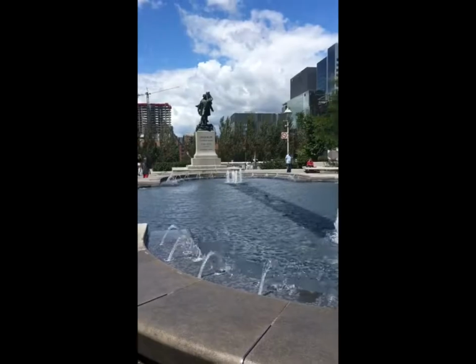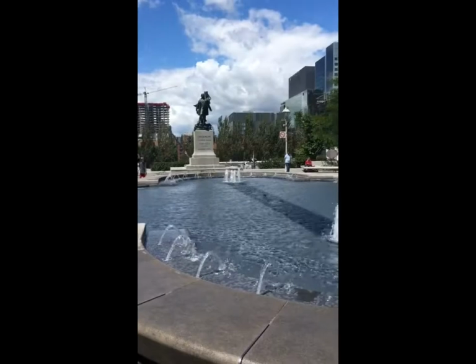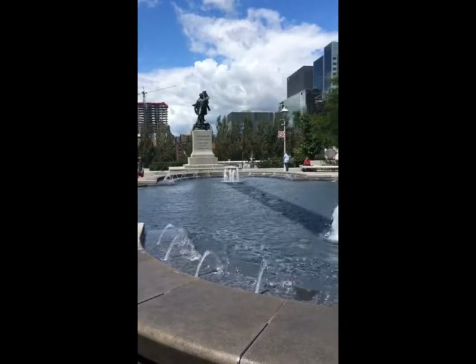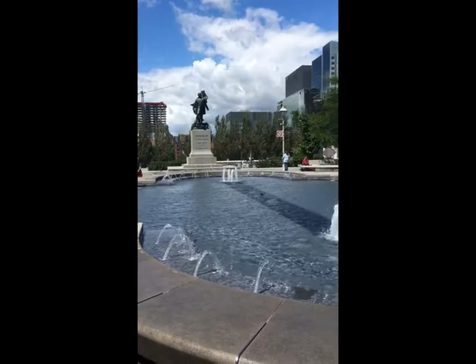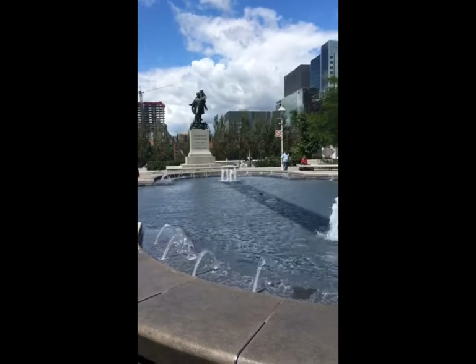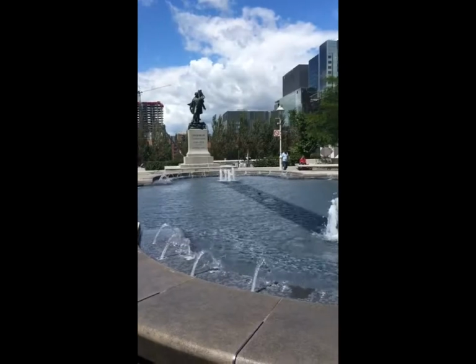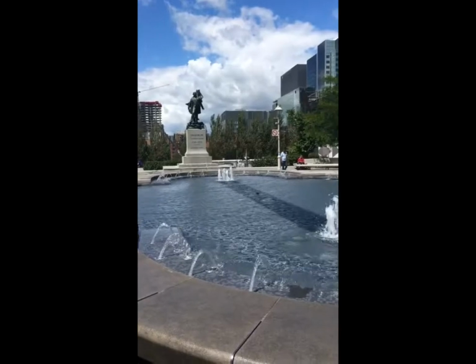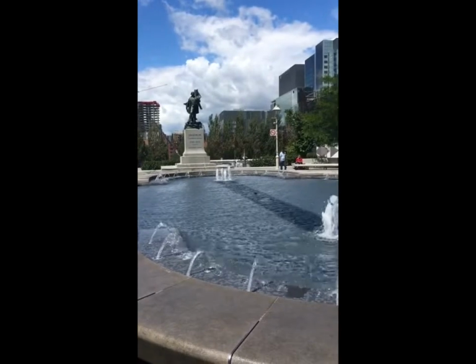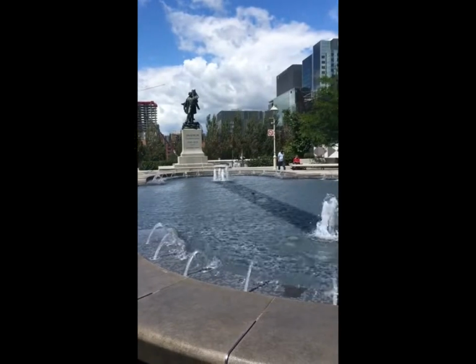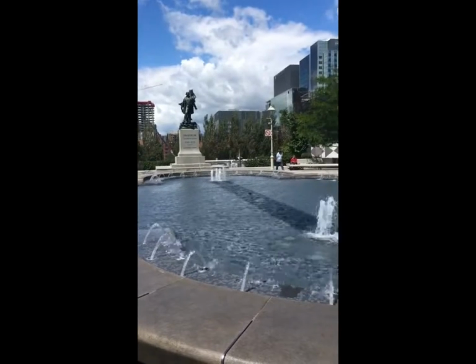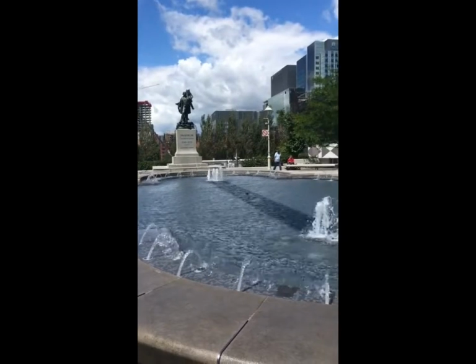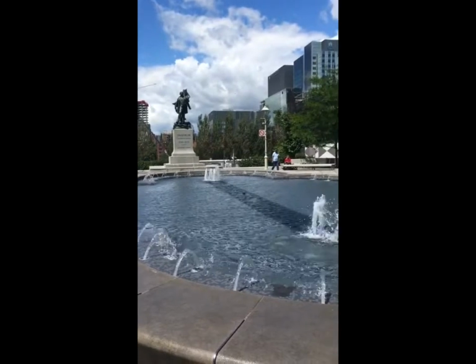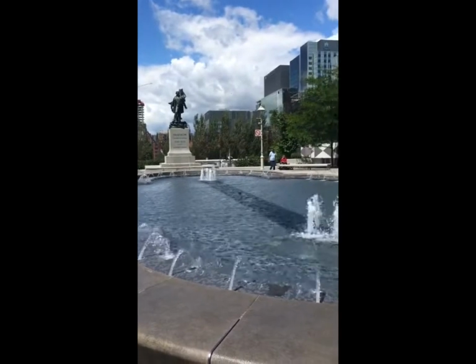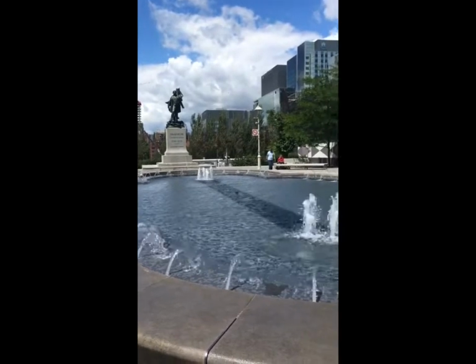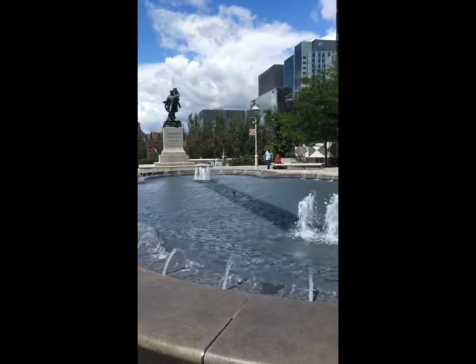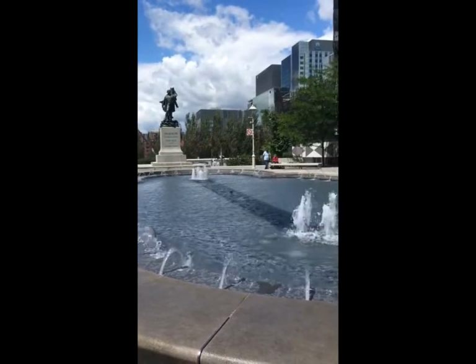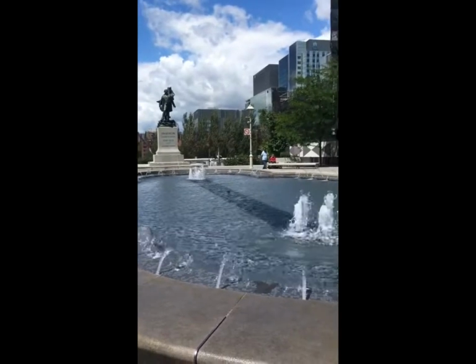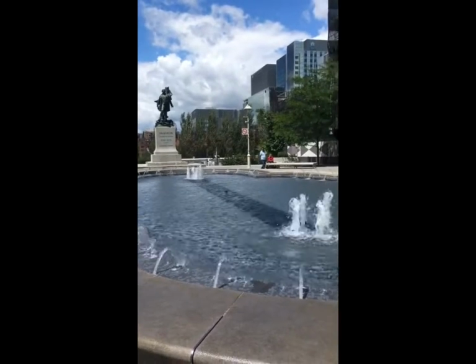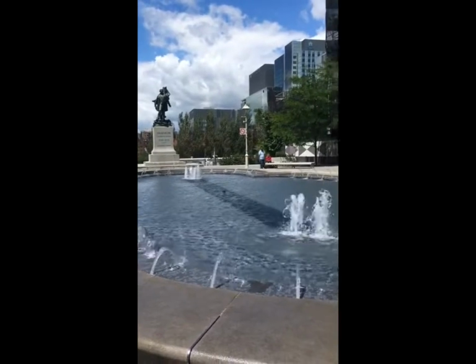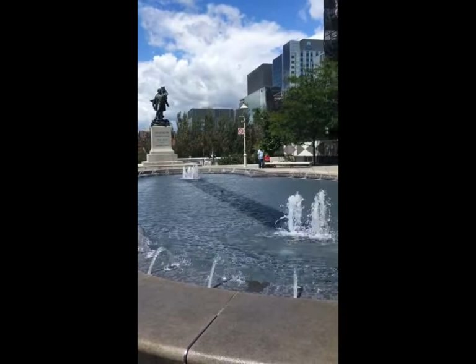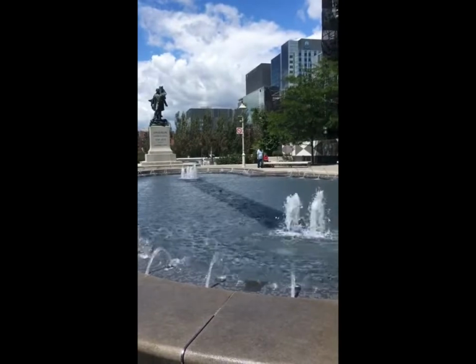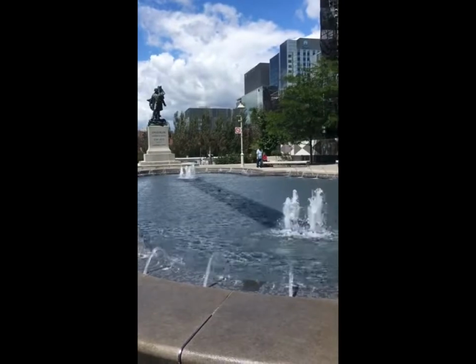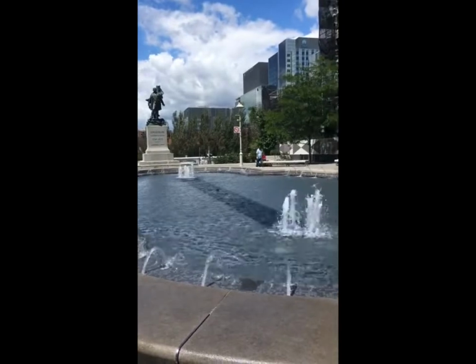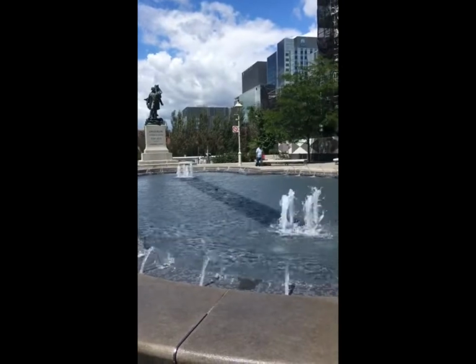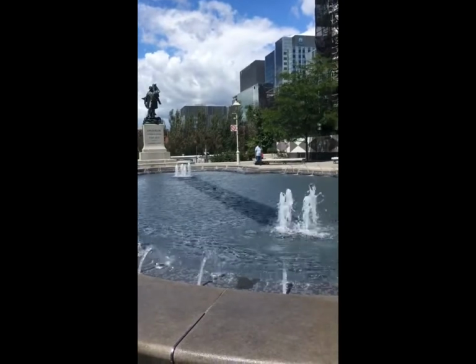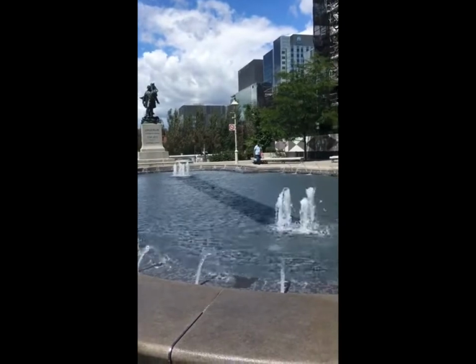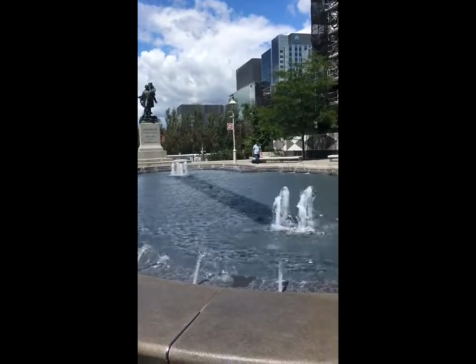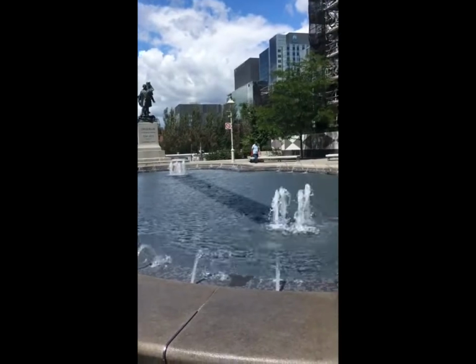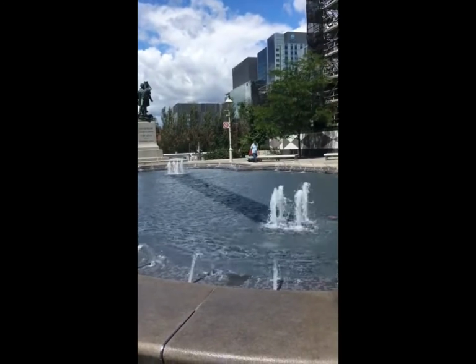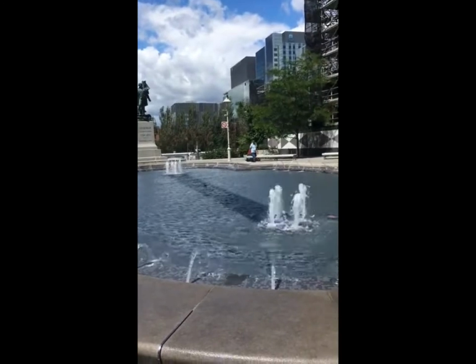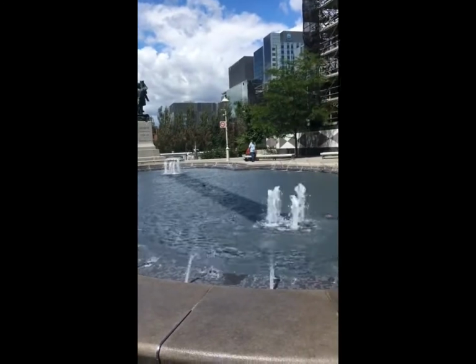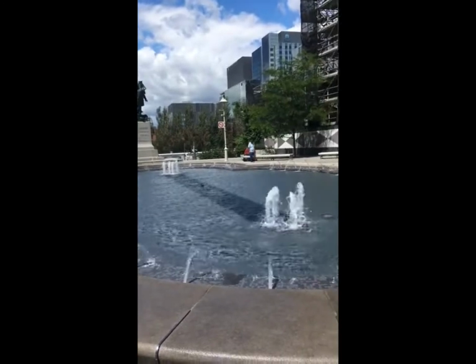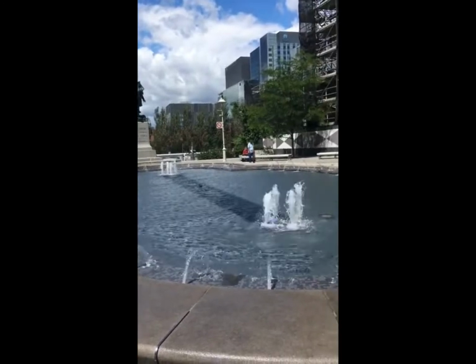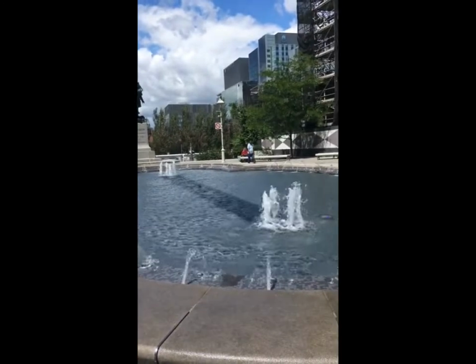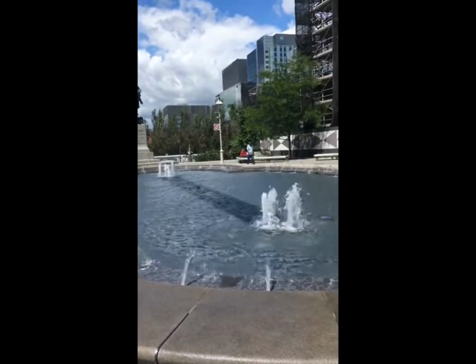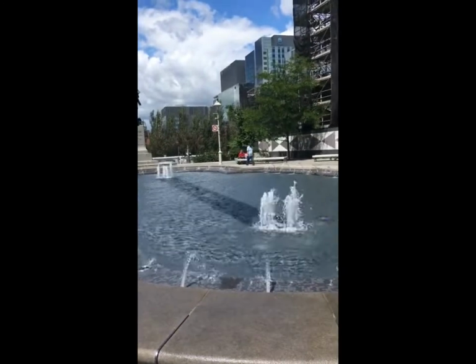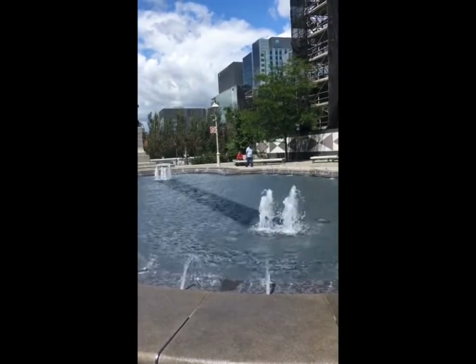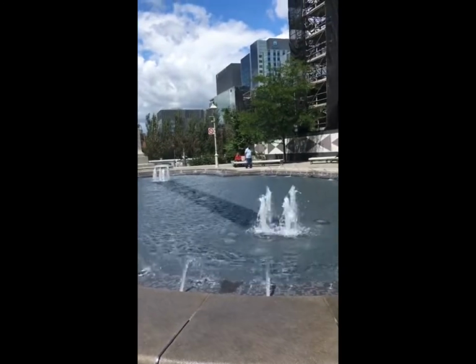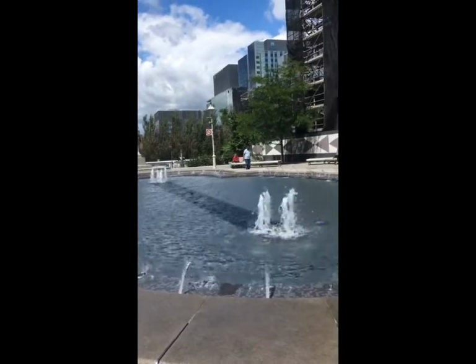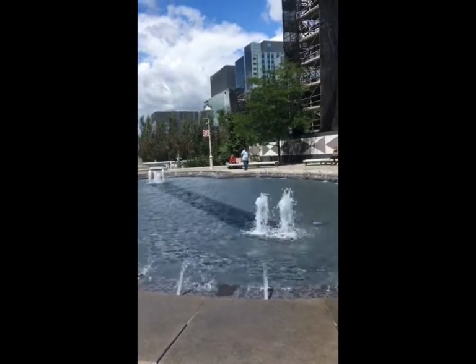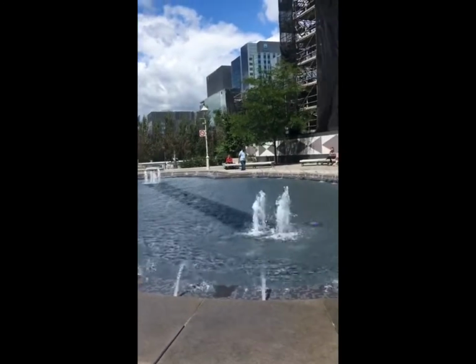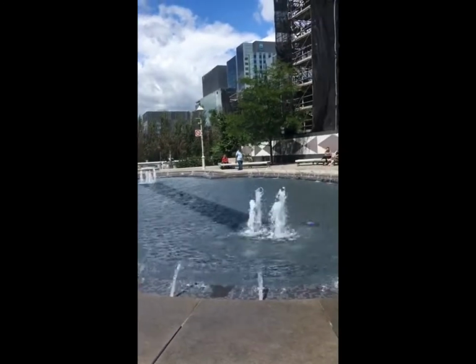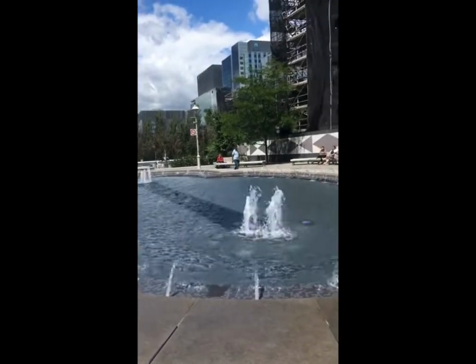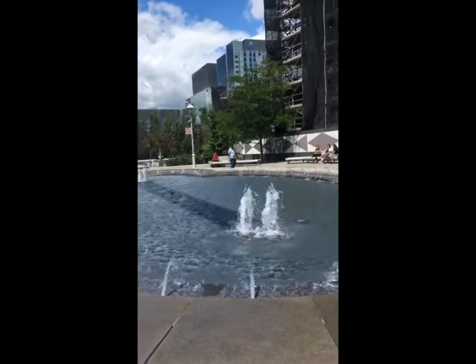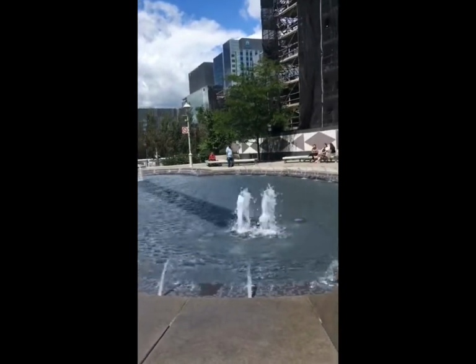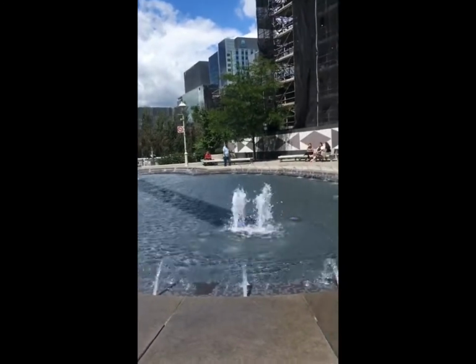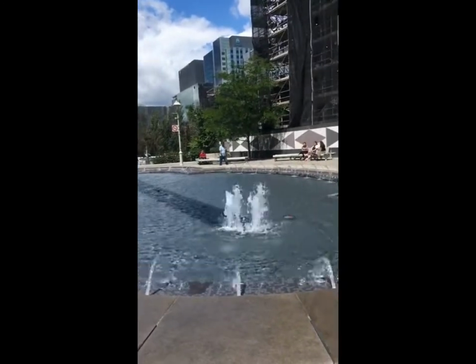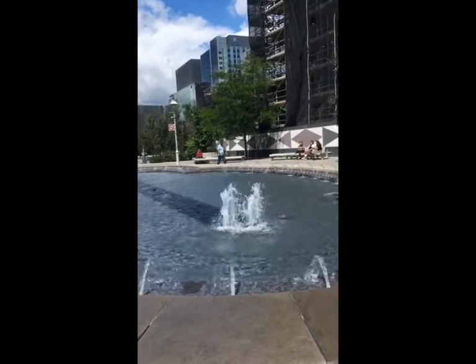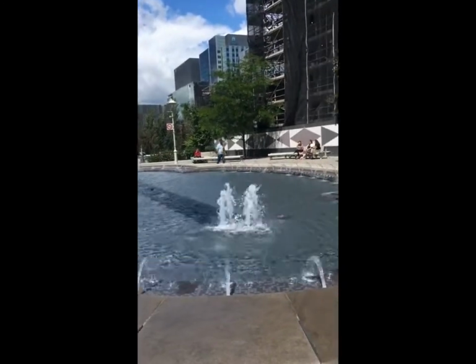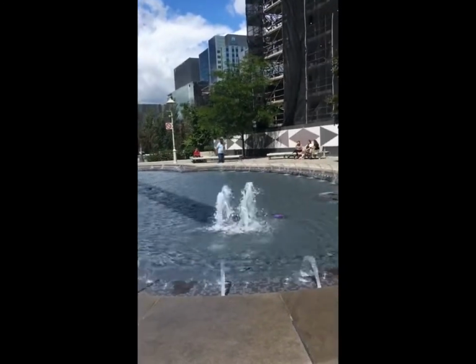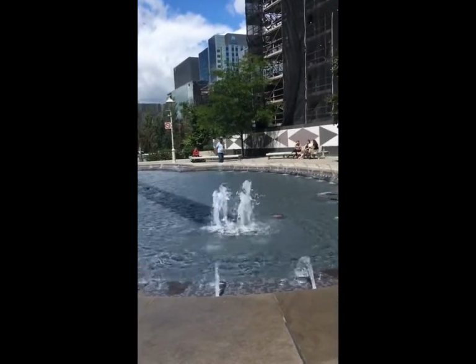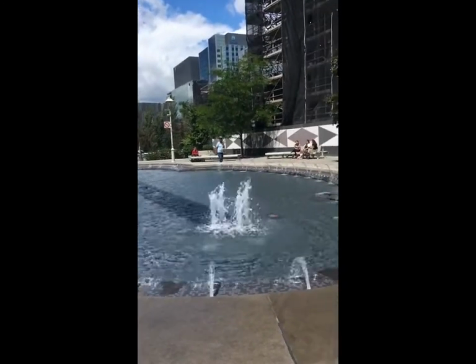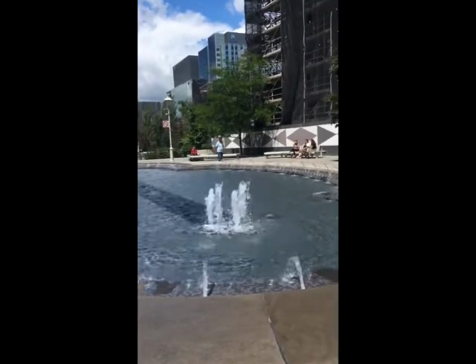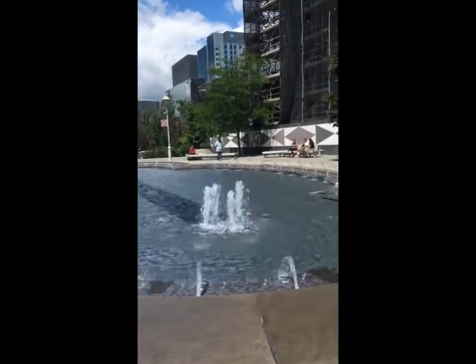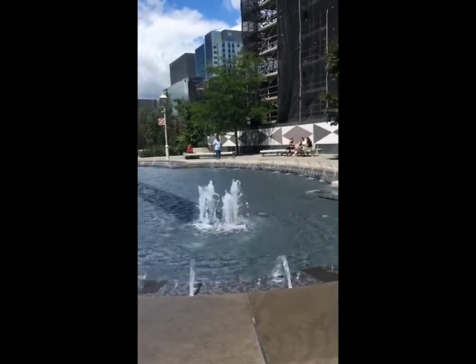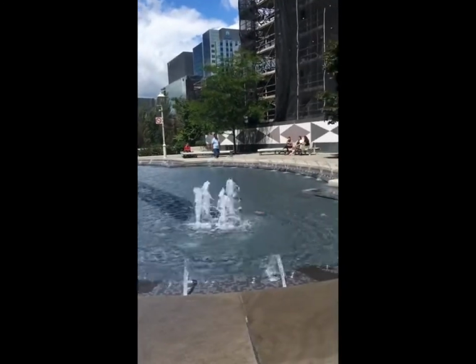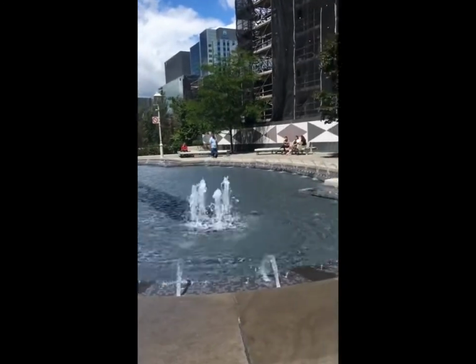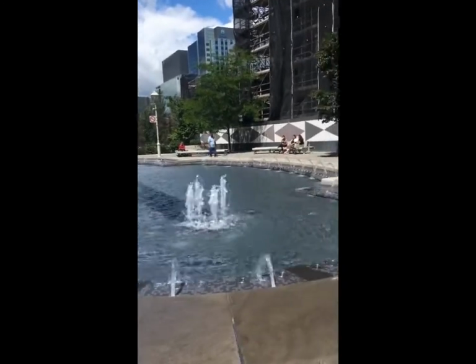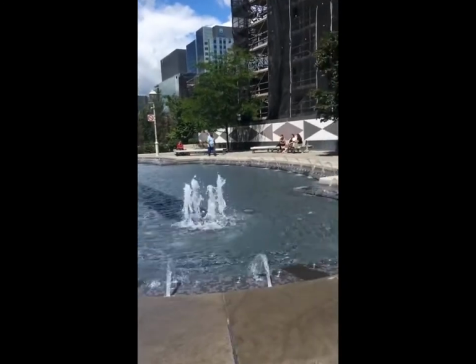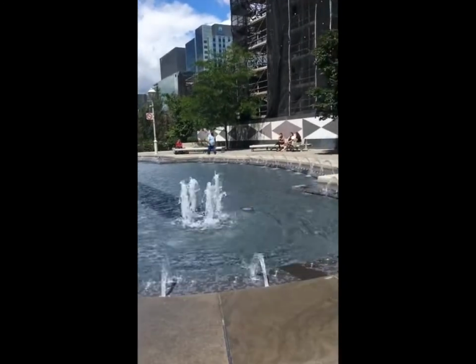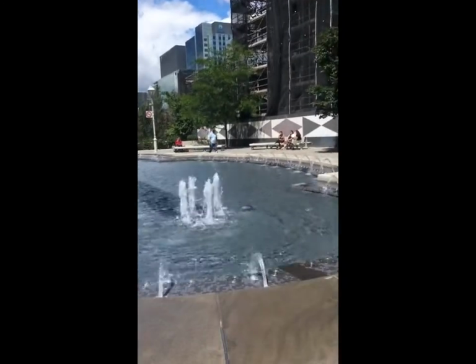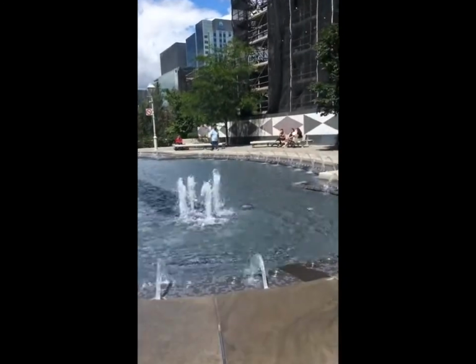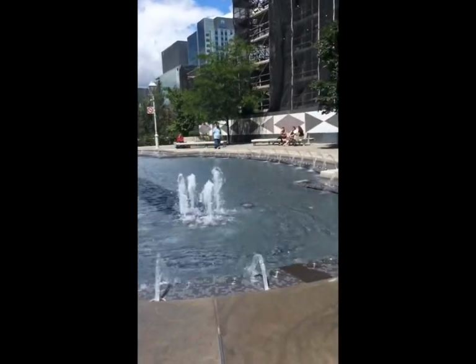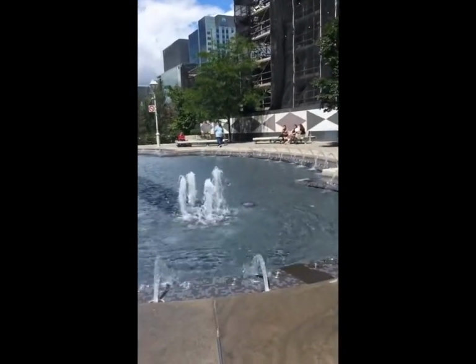Unlike other fountains, I didn't discover this one on my way to work, though it was through some type of serendipity.